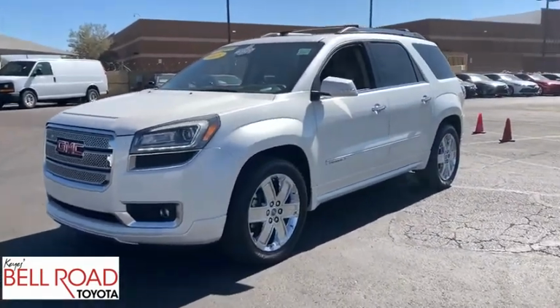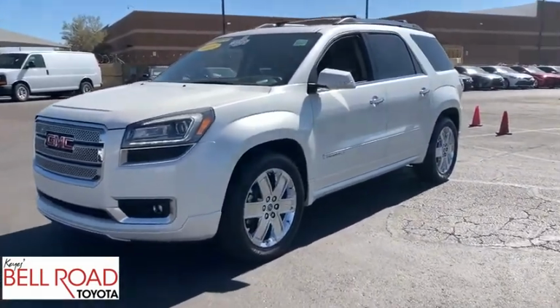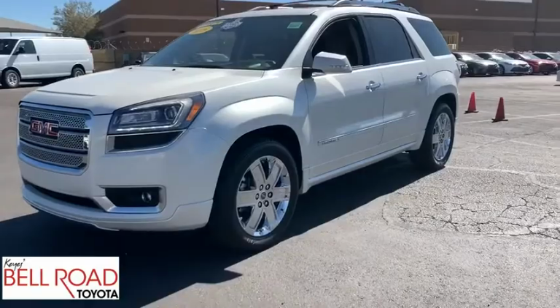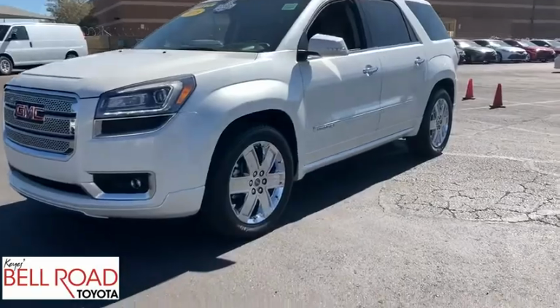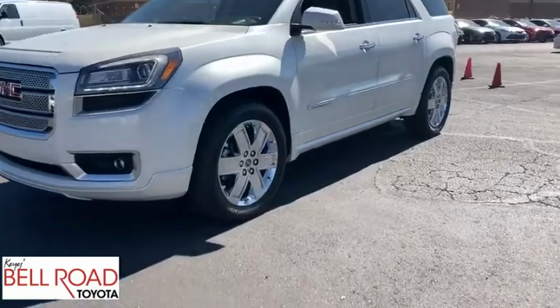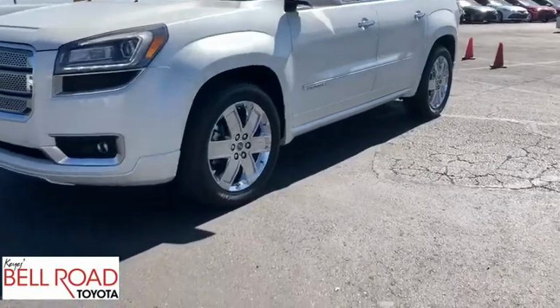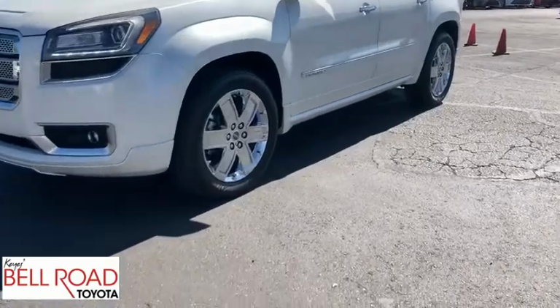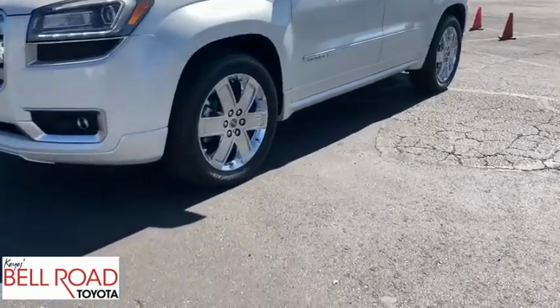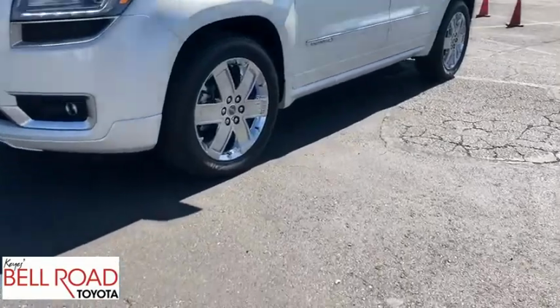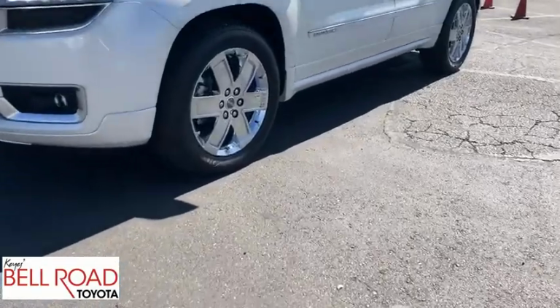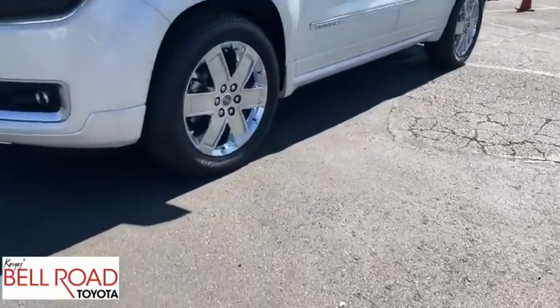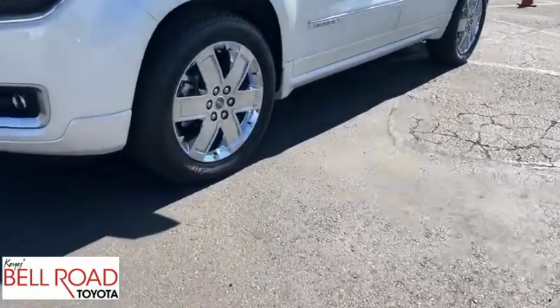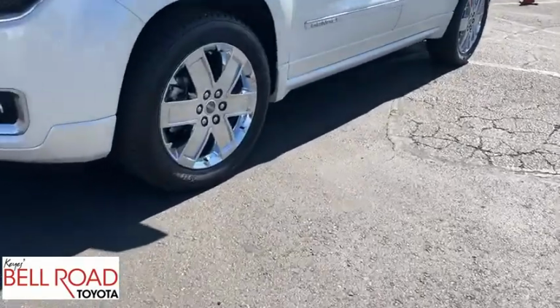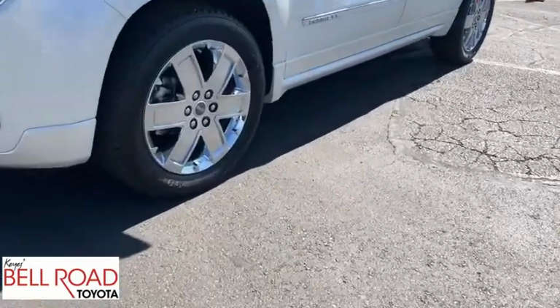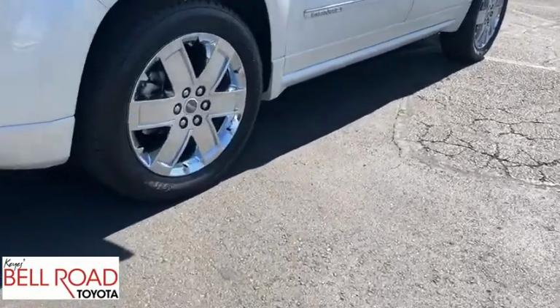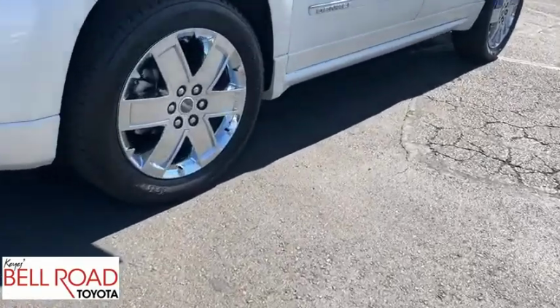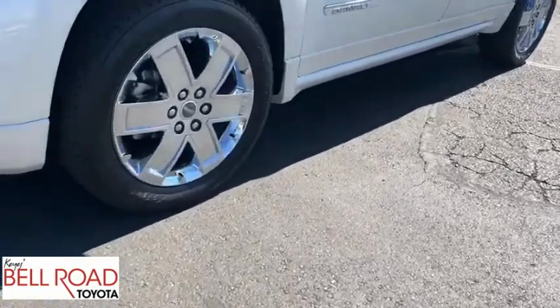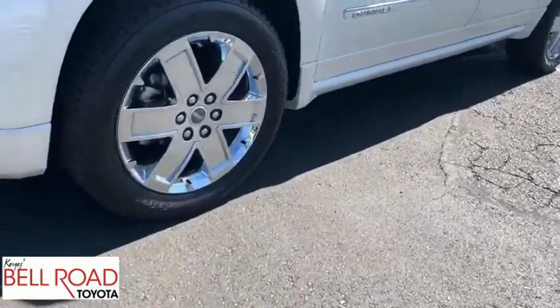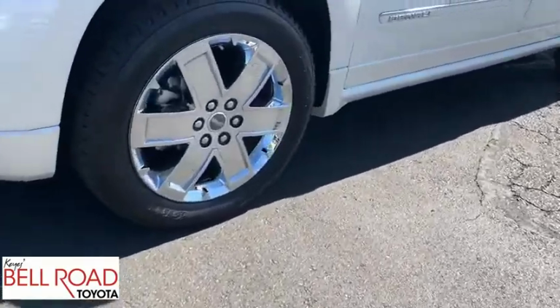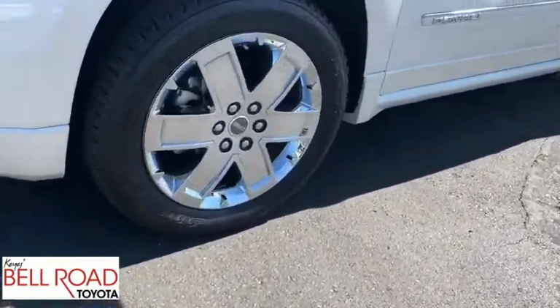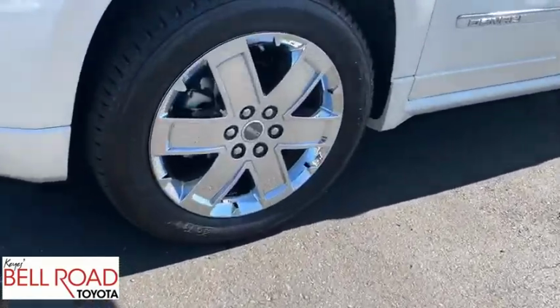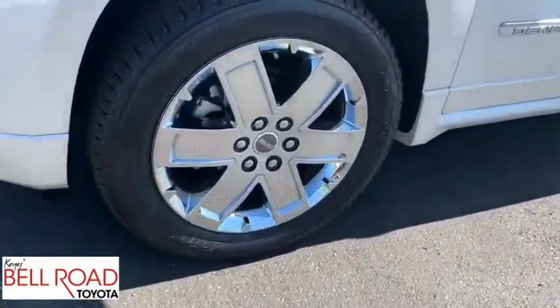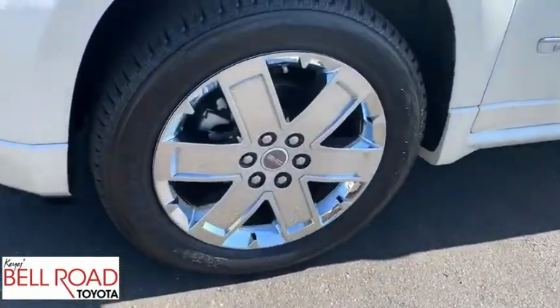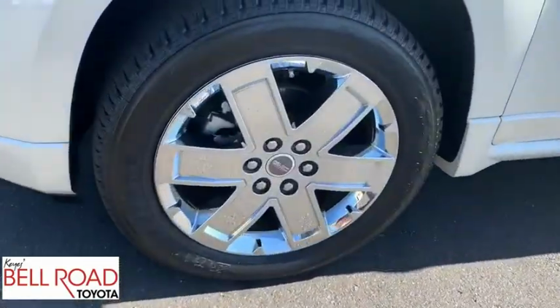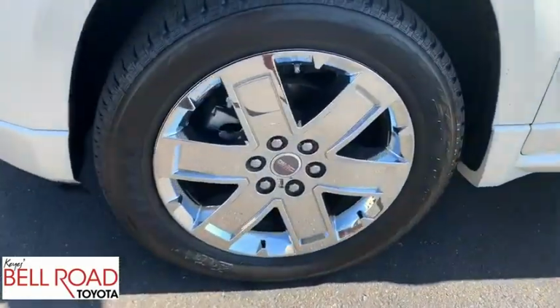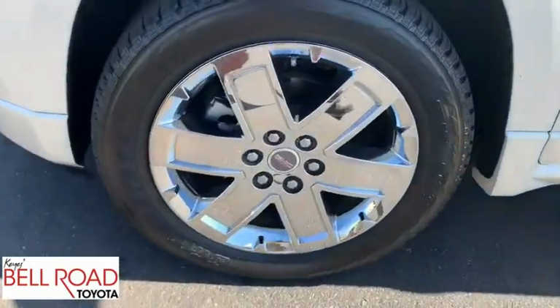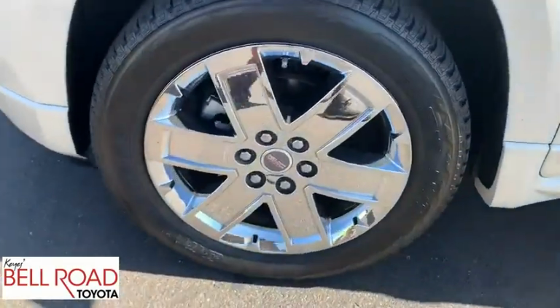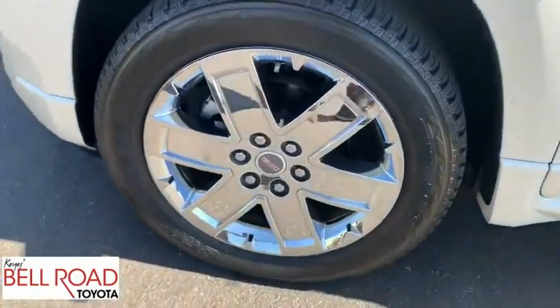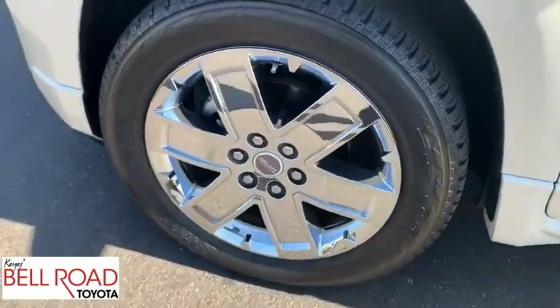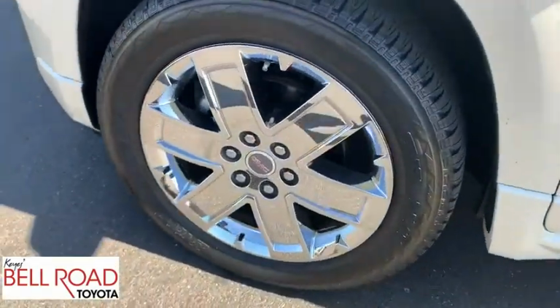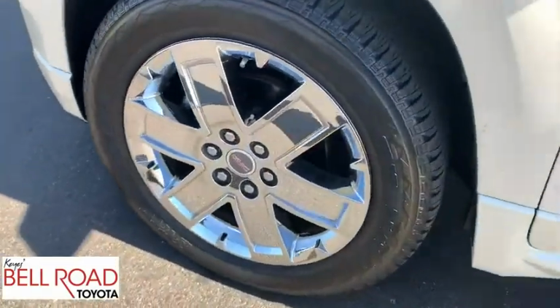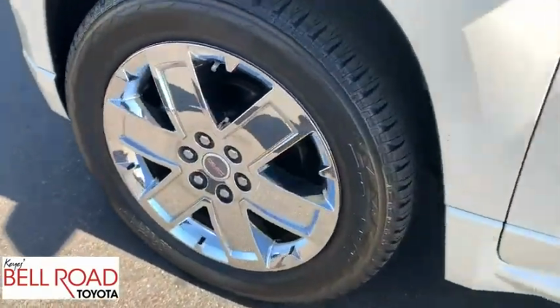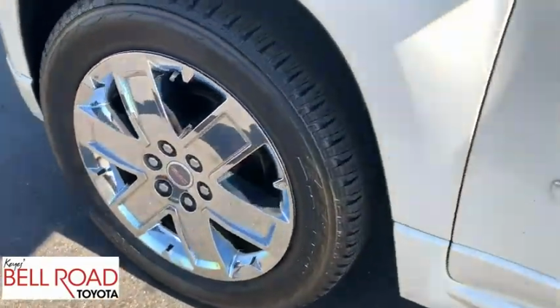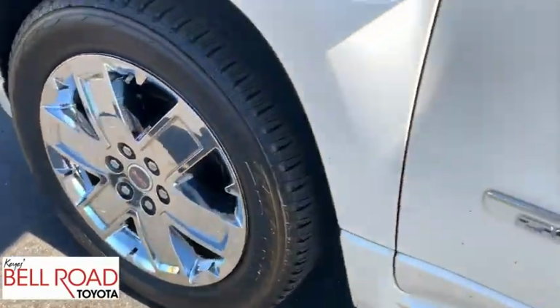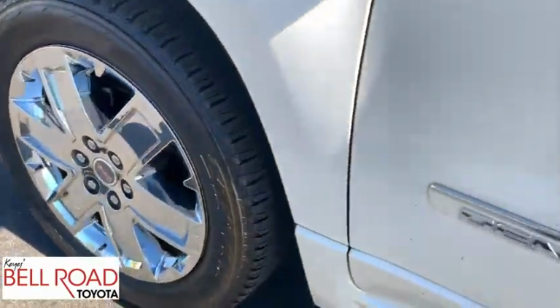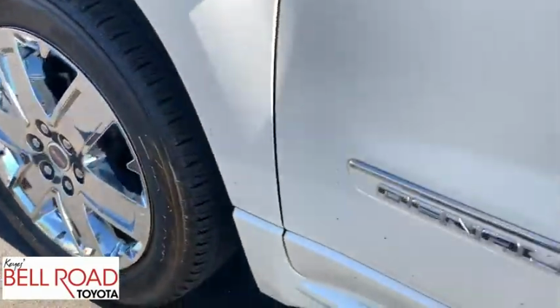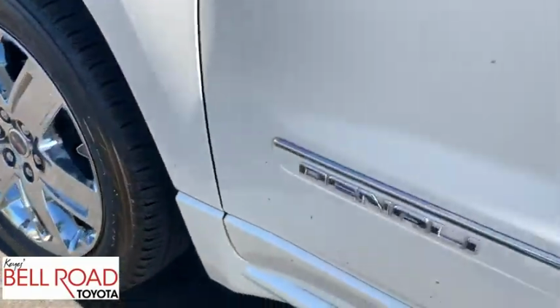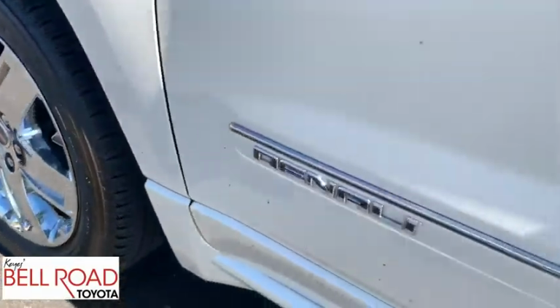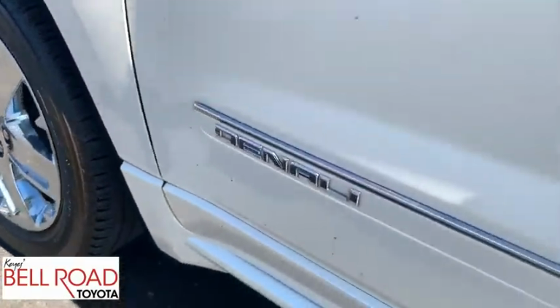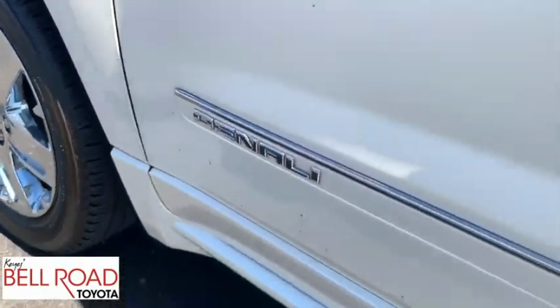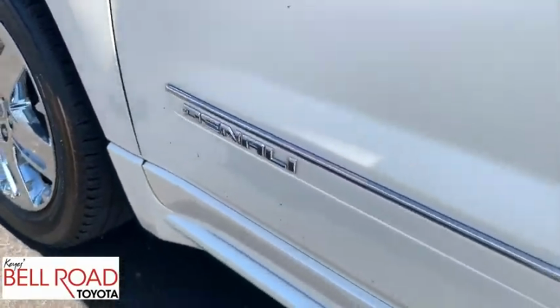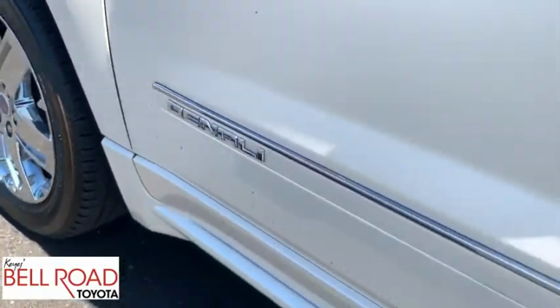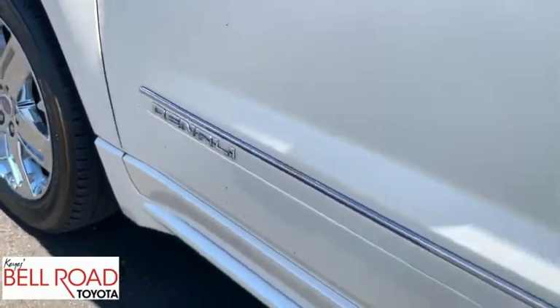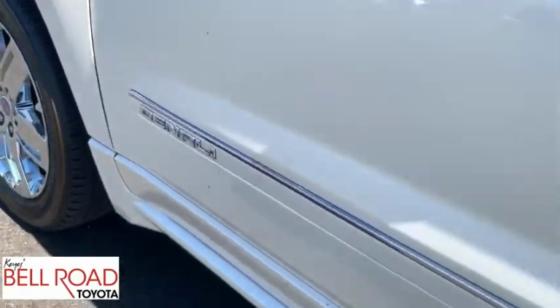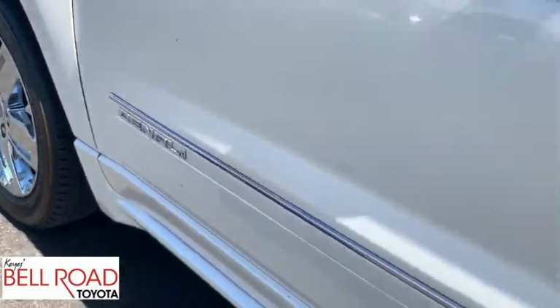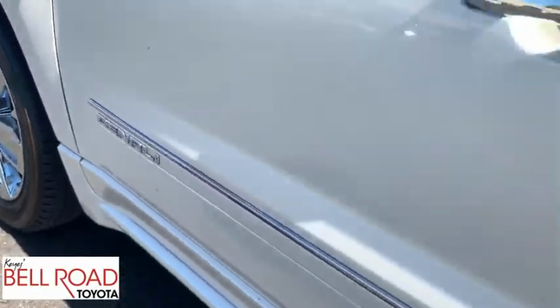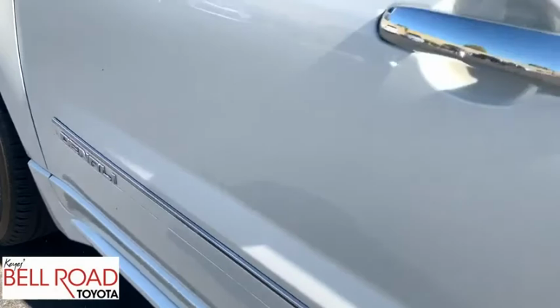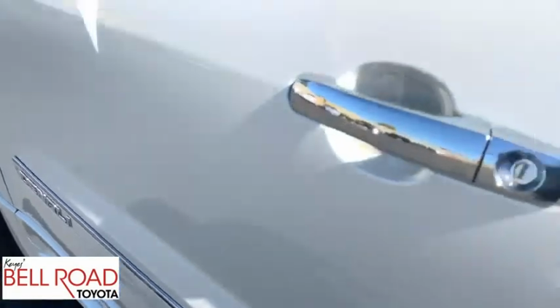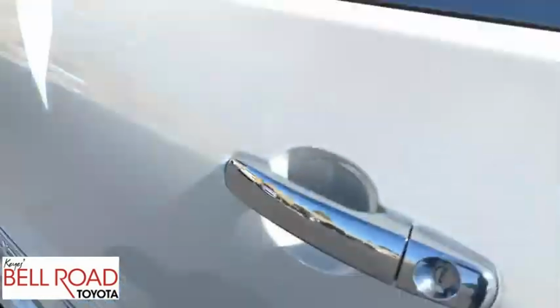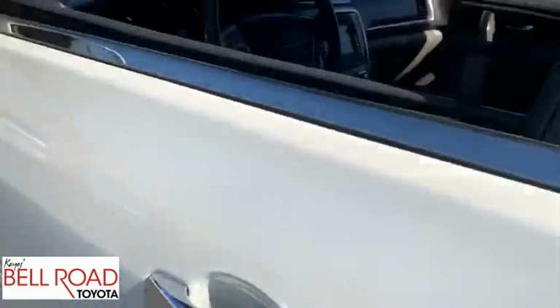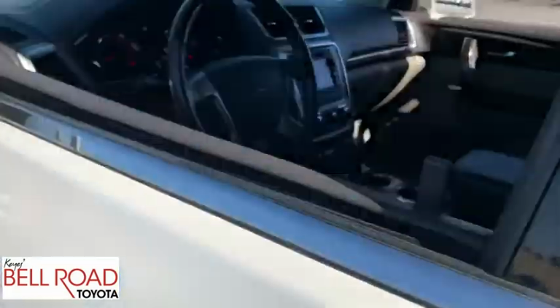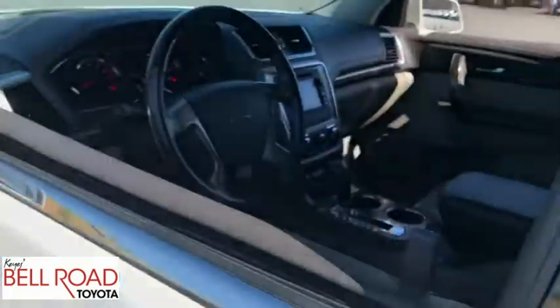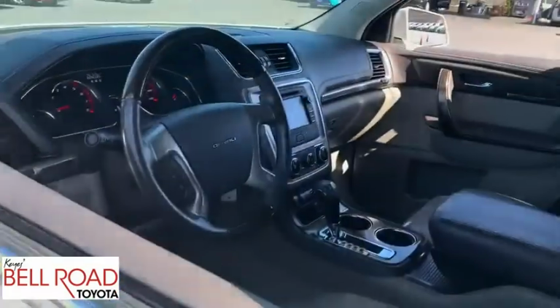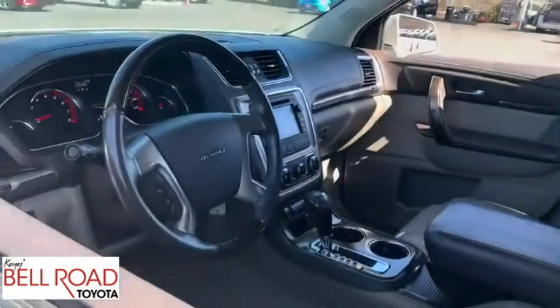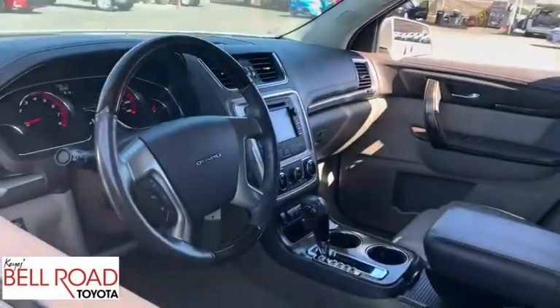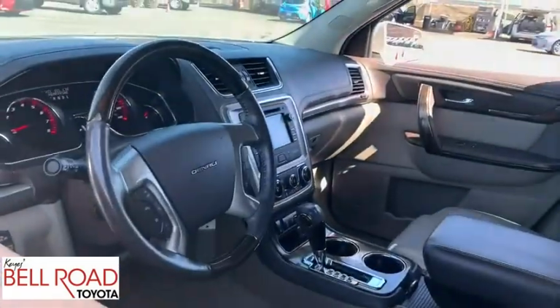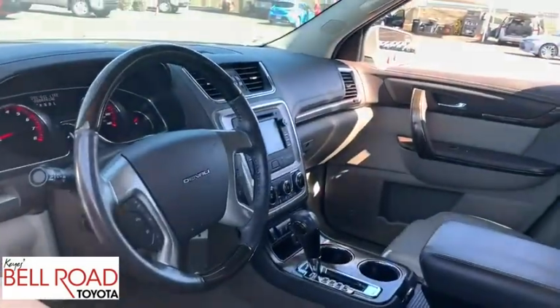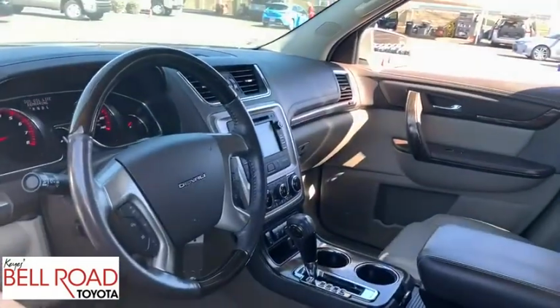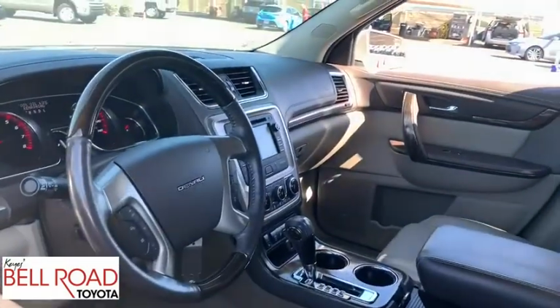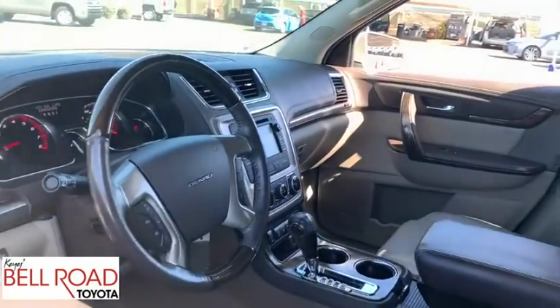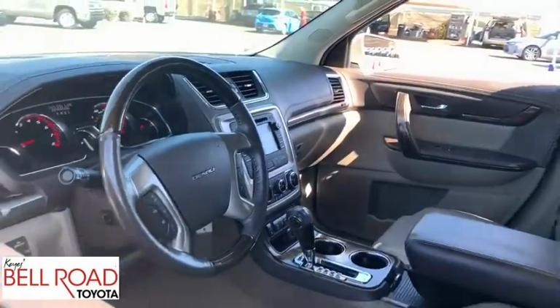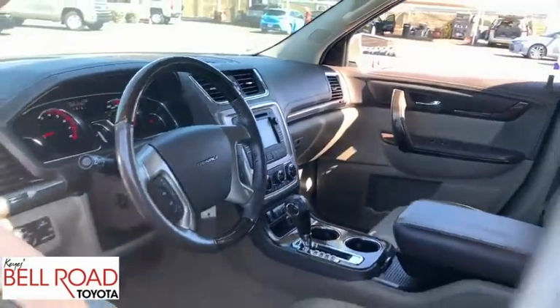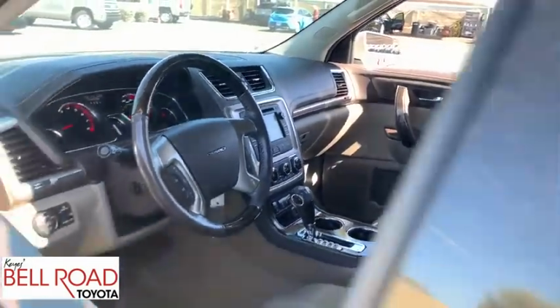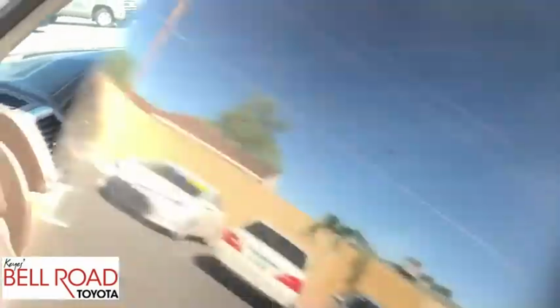Leather wrapped steering wheel, Bluetooth, adjustable steering wheel, power steering, floor mats, cruise control, four-wheel disc brakes.